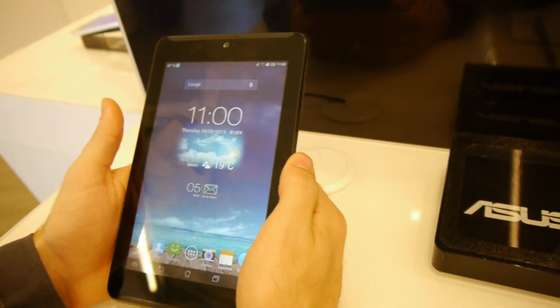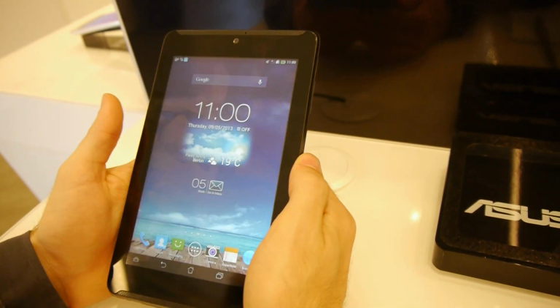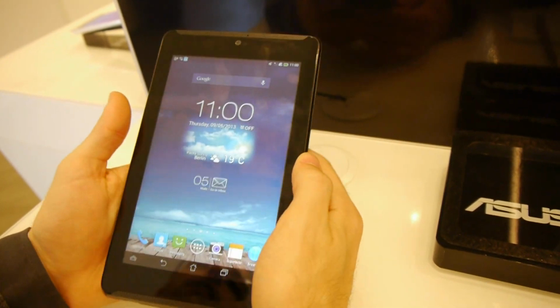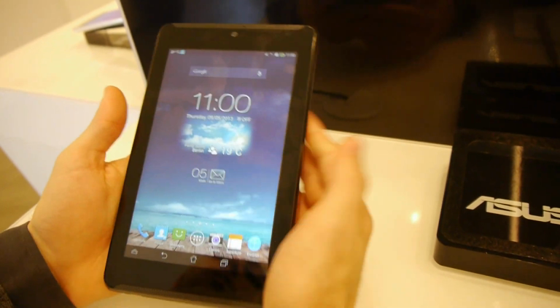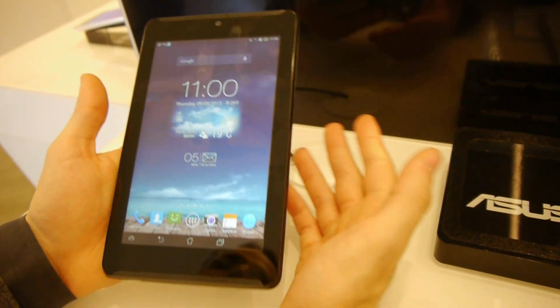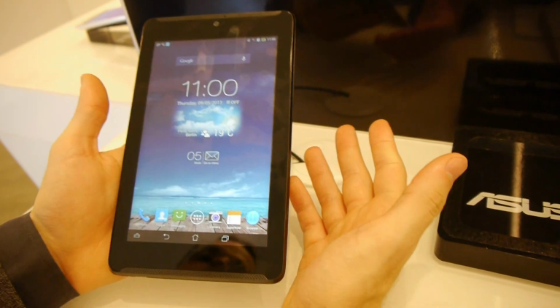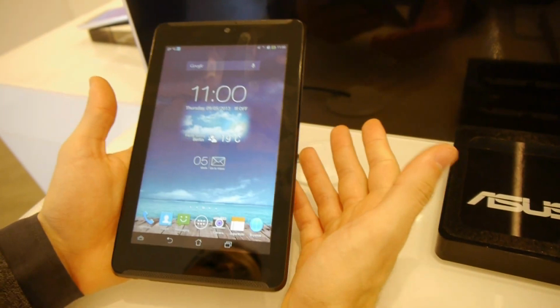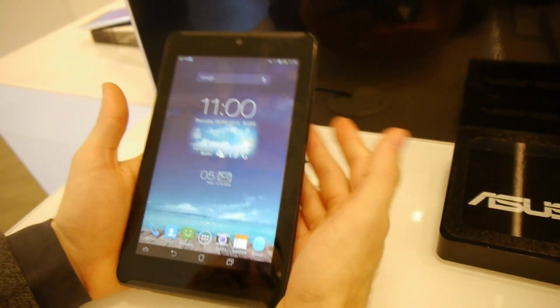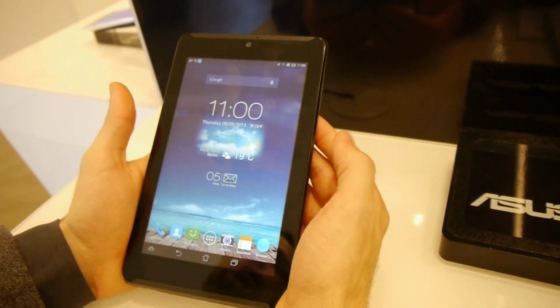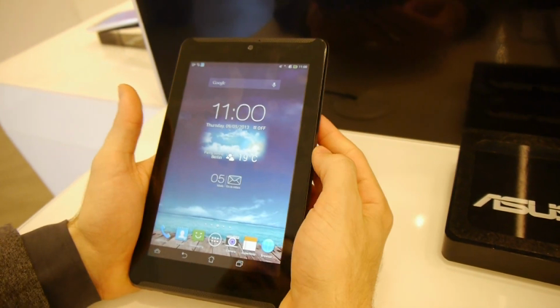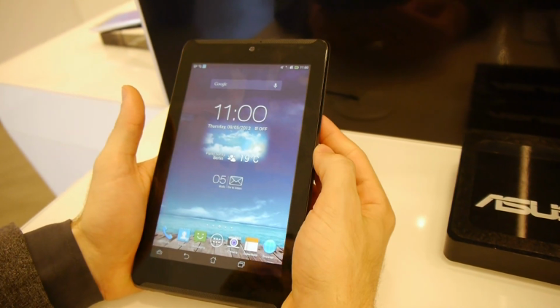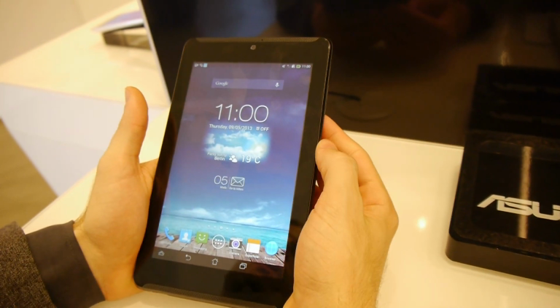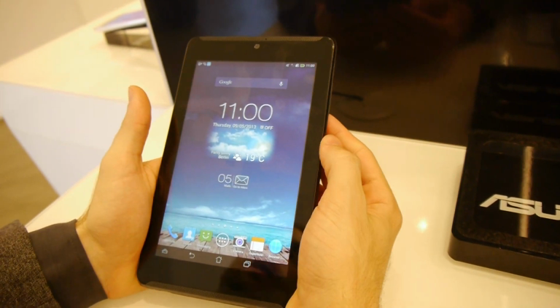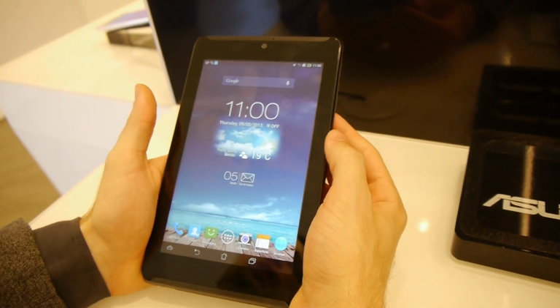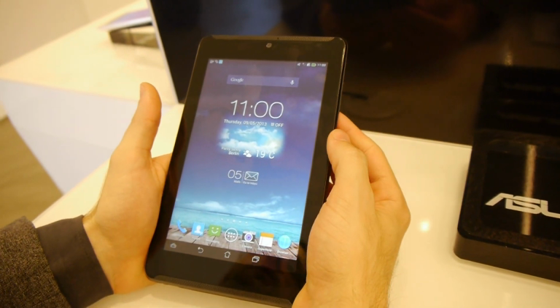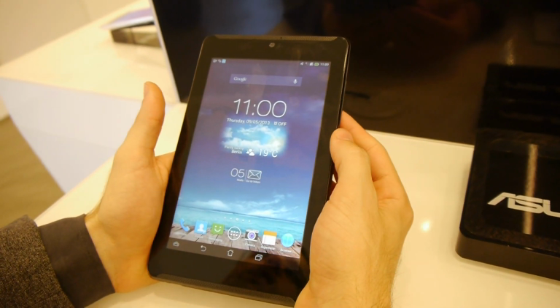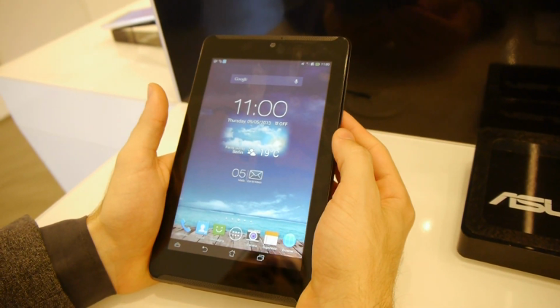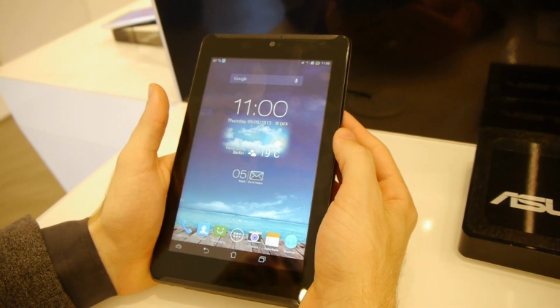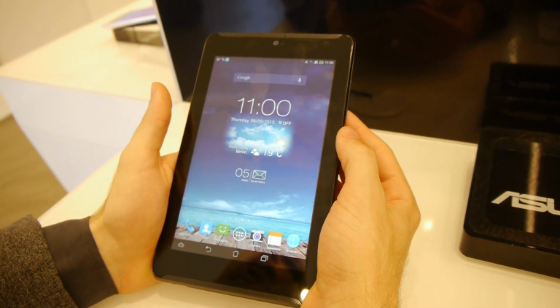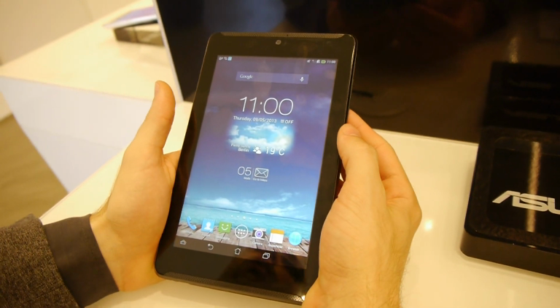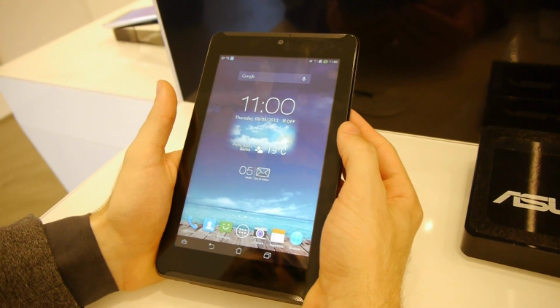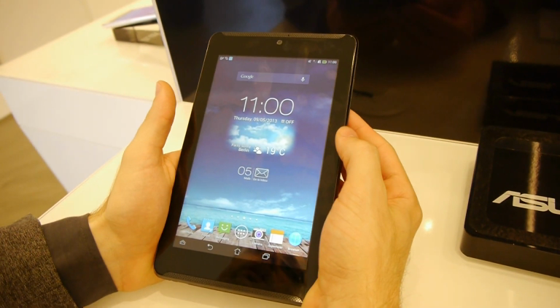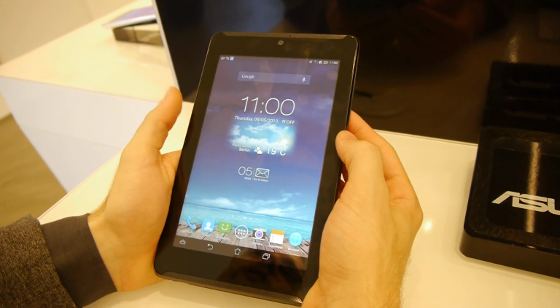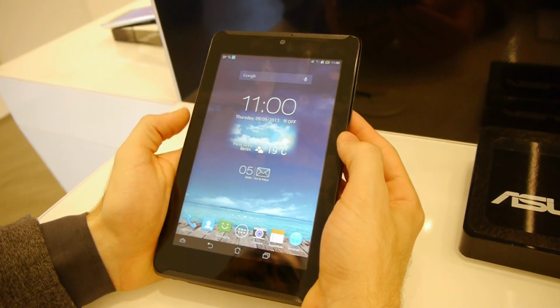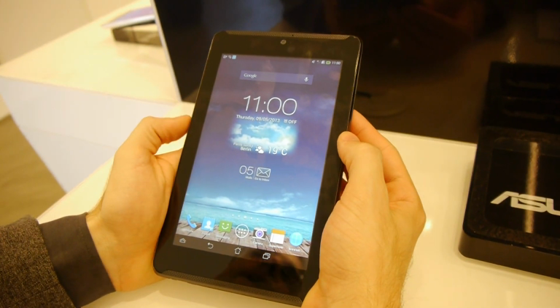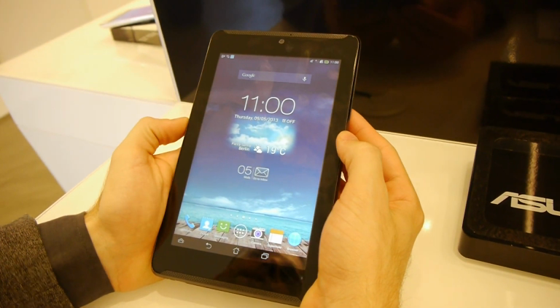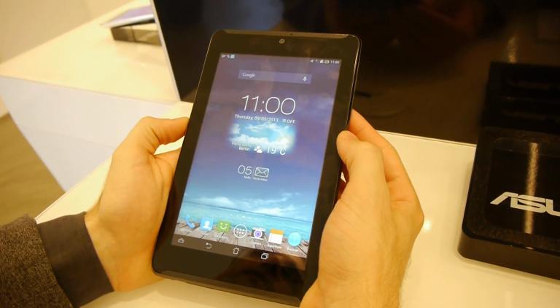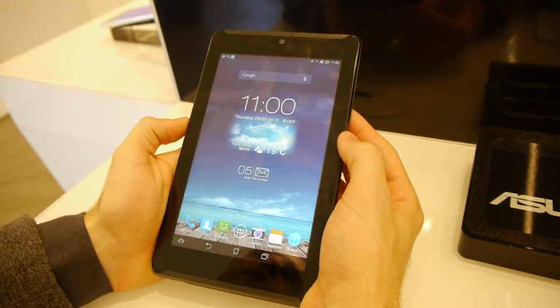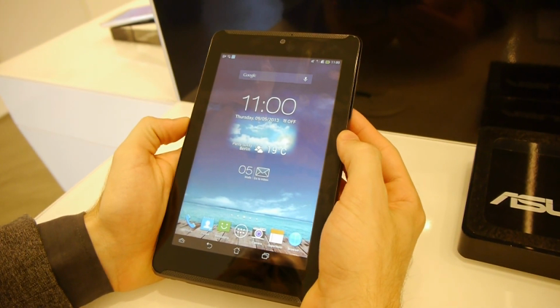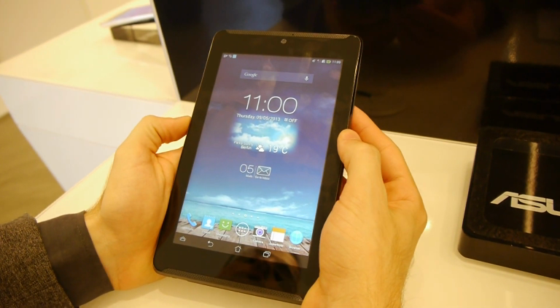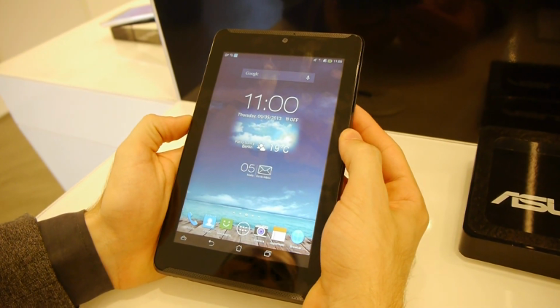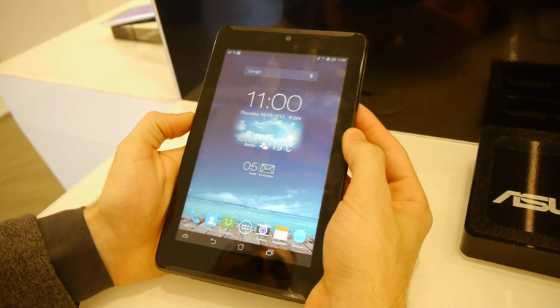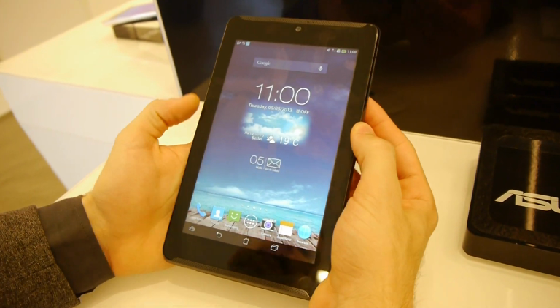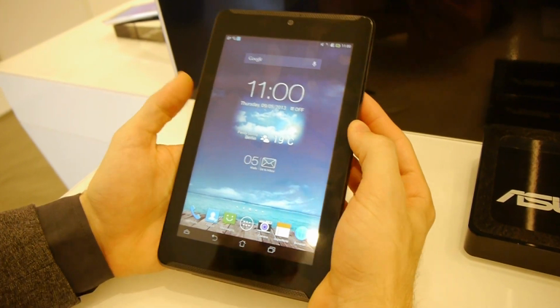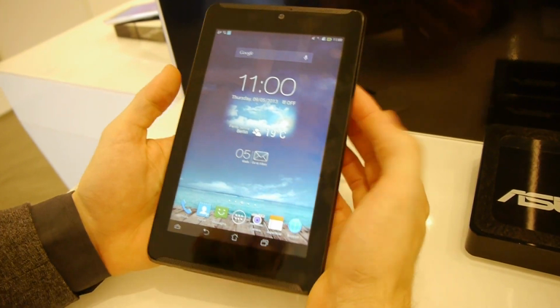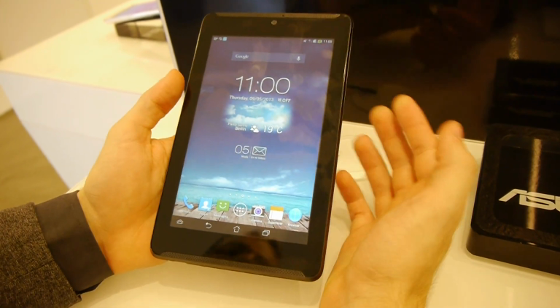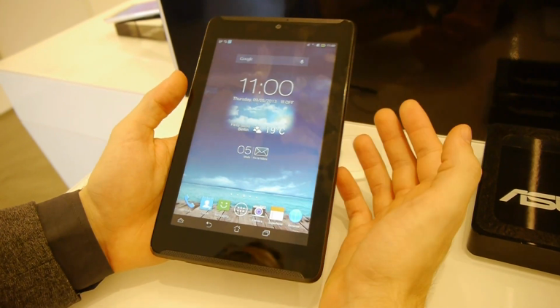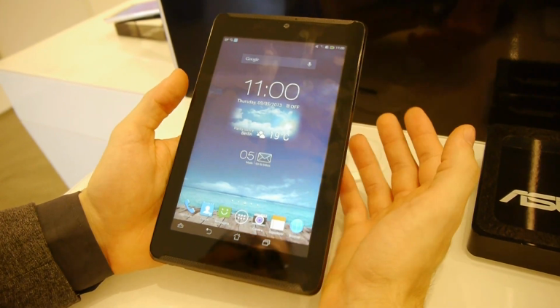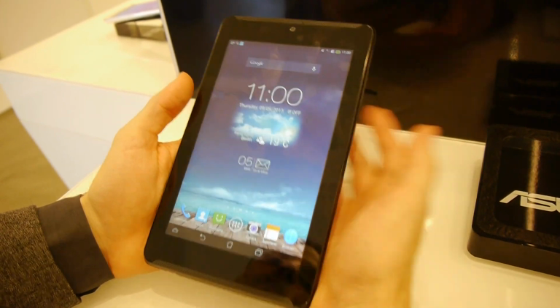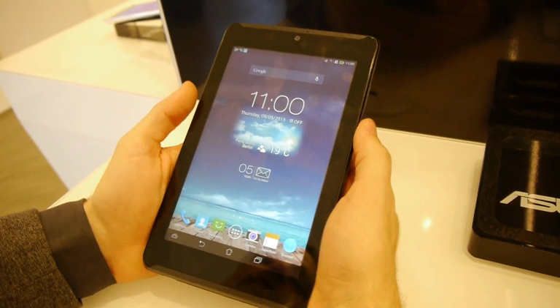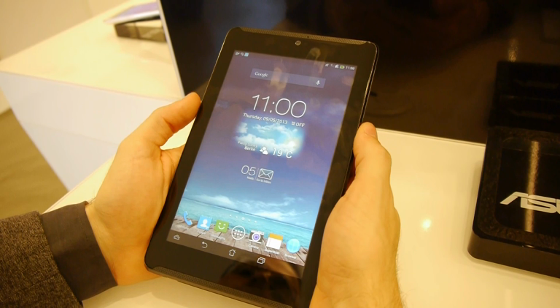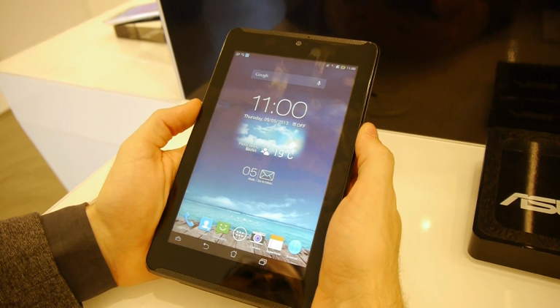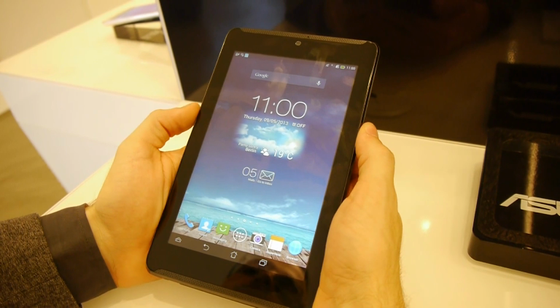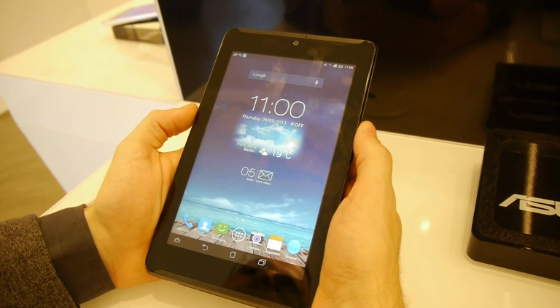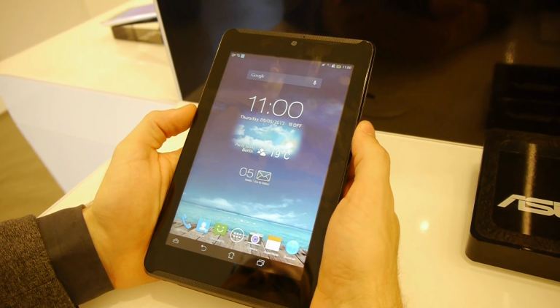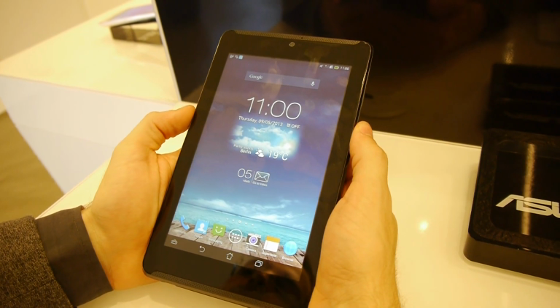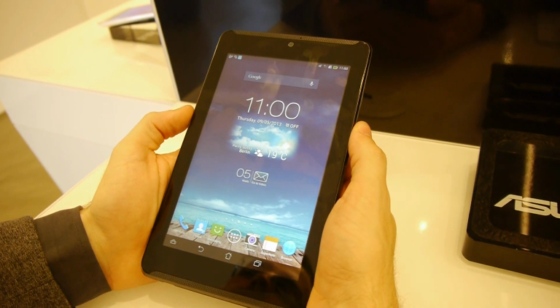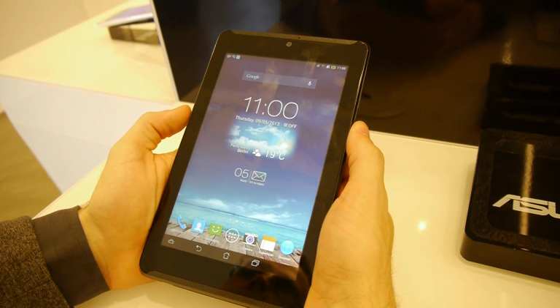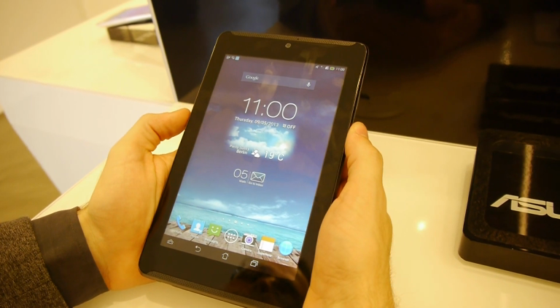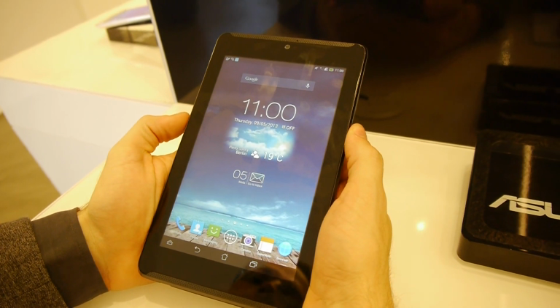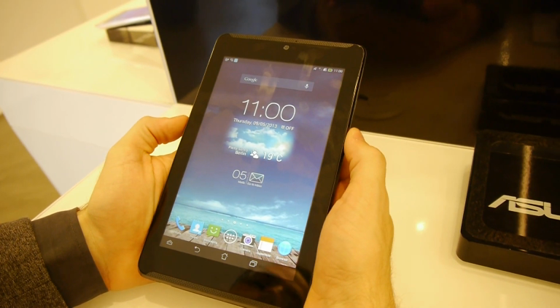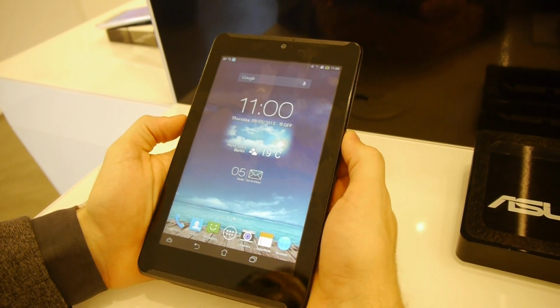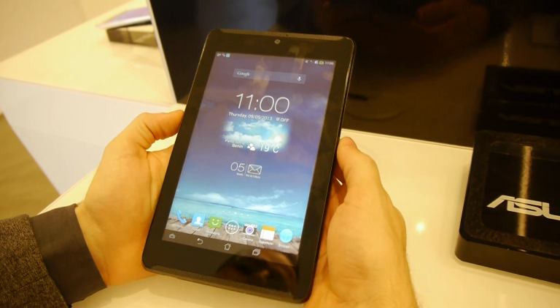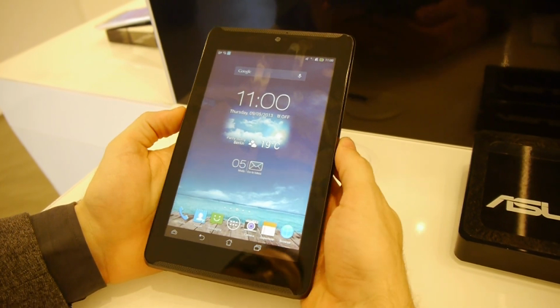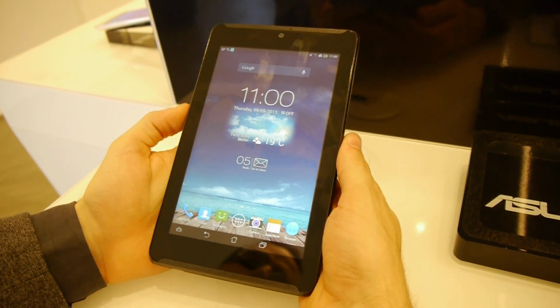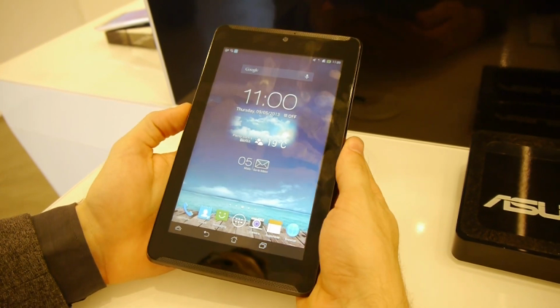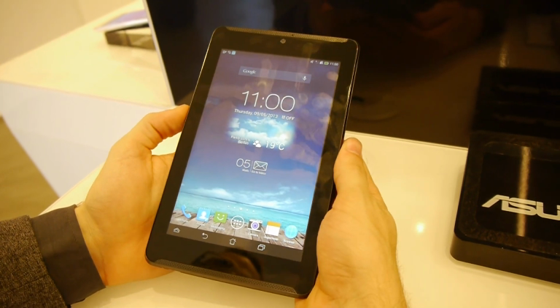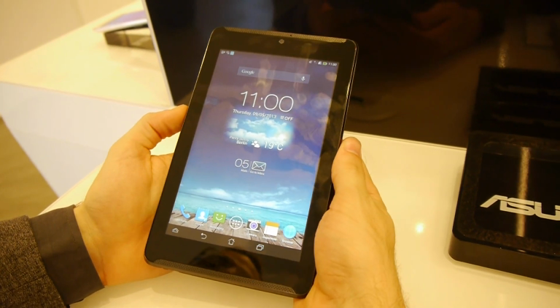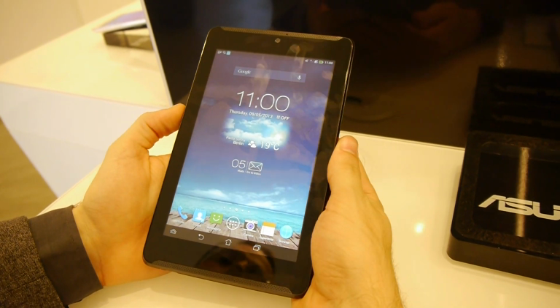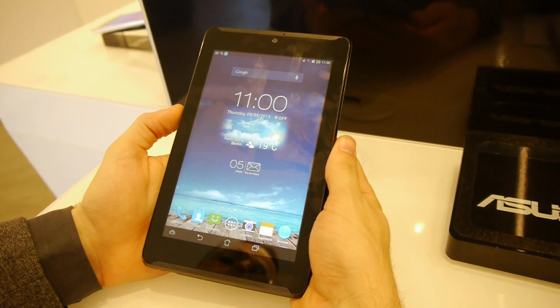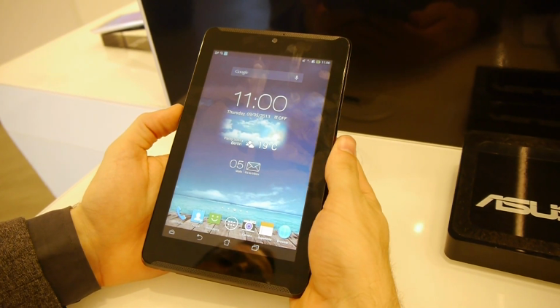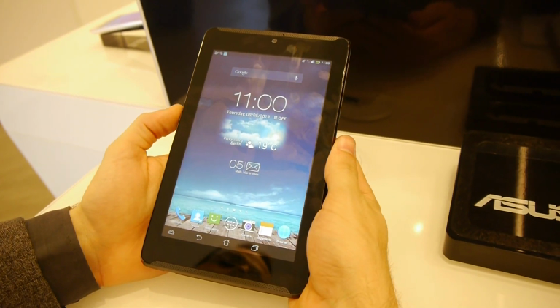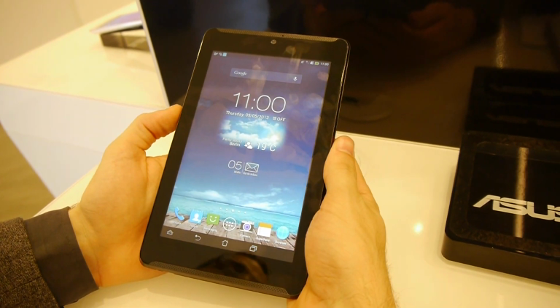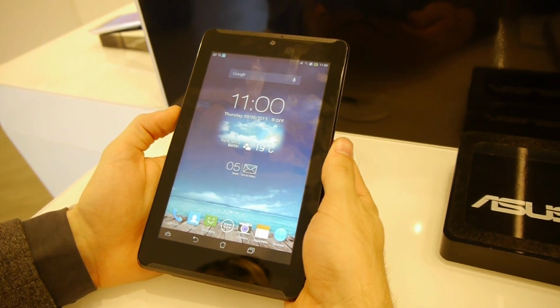And this was our first hands-on look with the Asus PhonePad 7. Stay tuned to PhoneArena for more details.